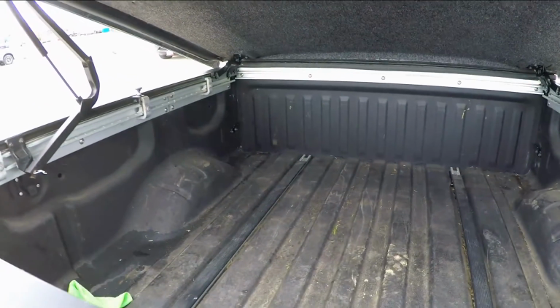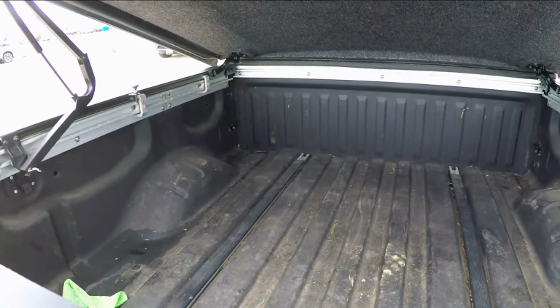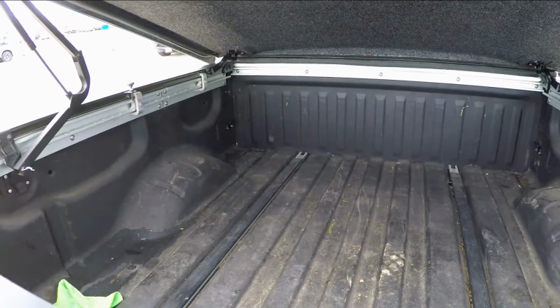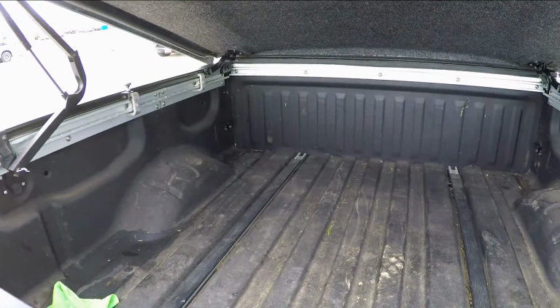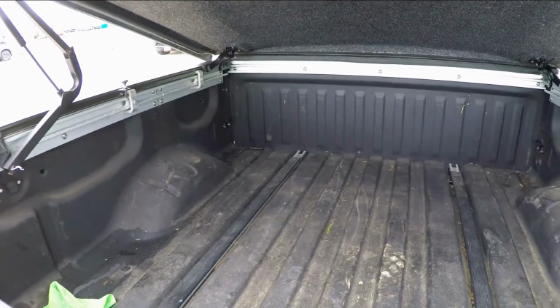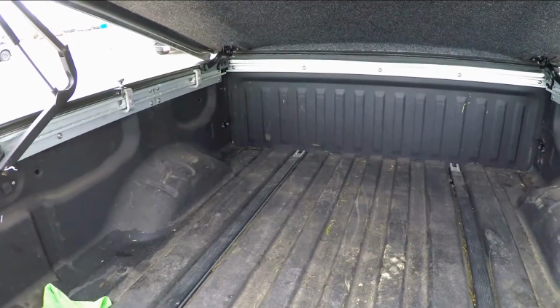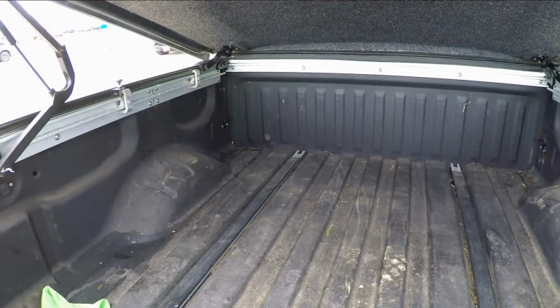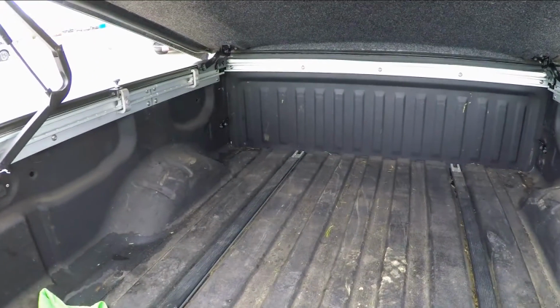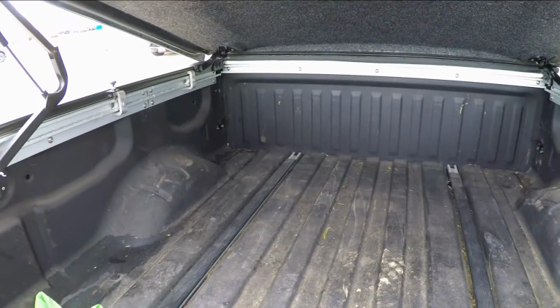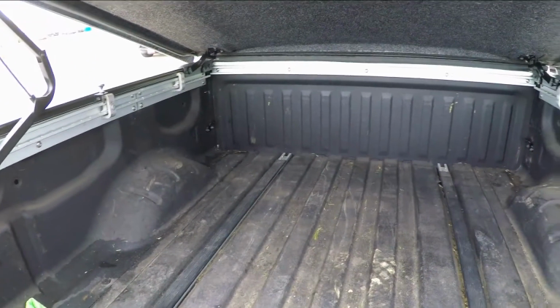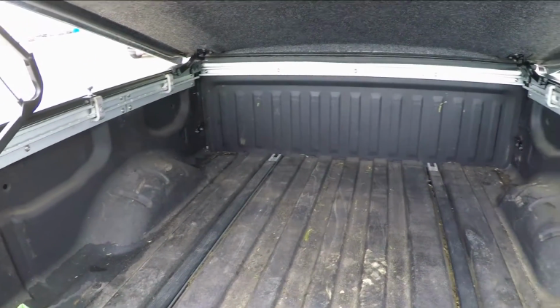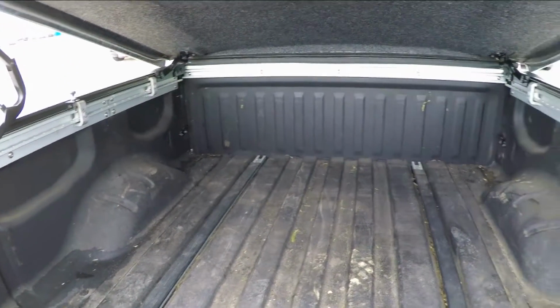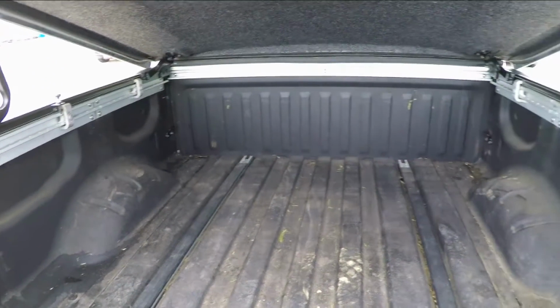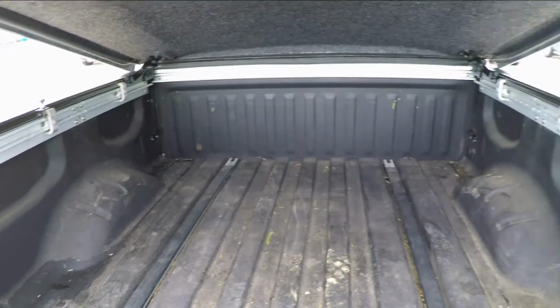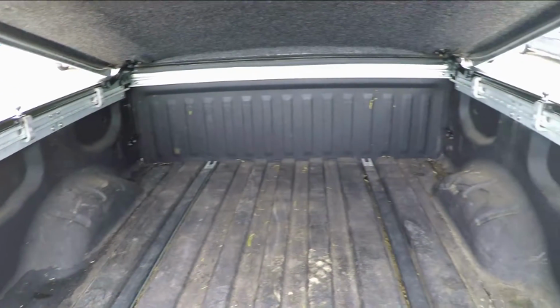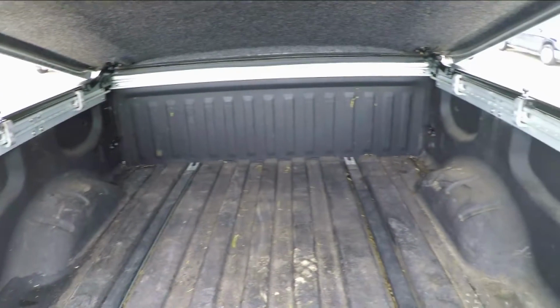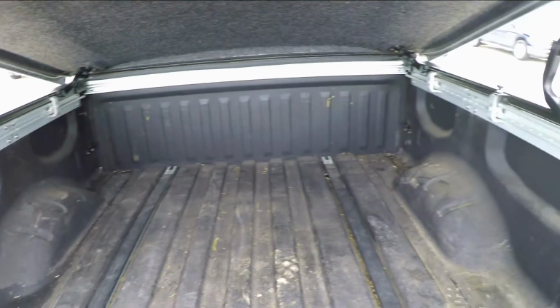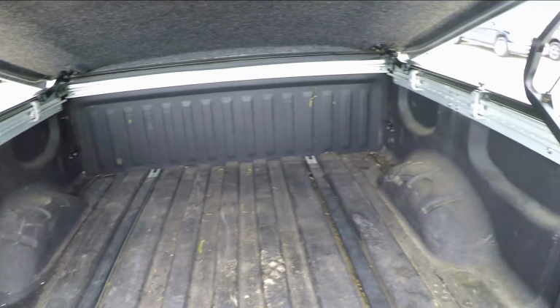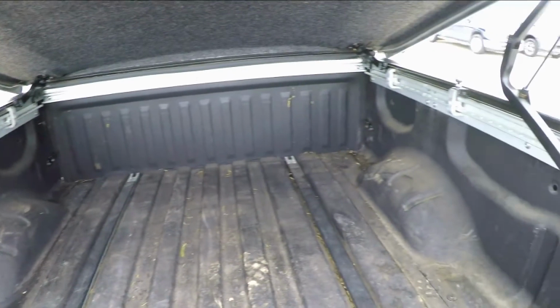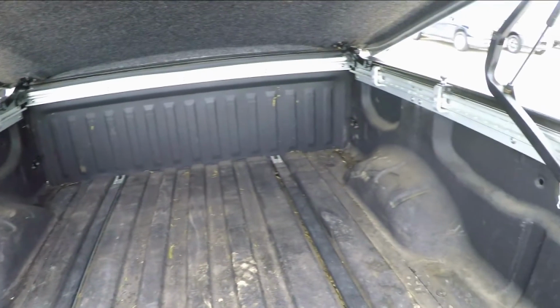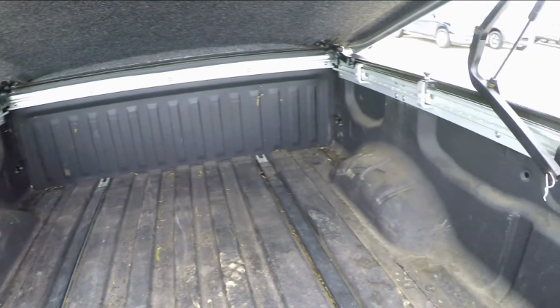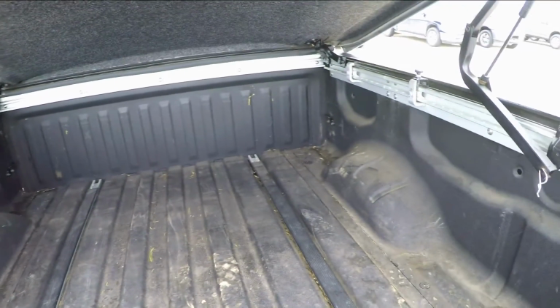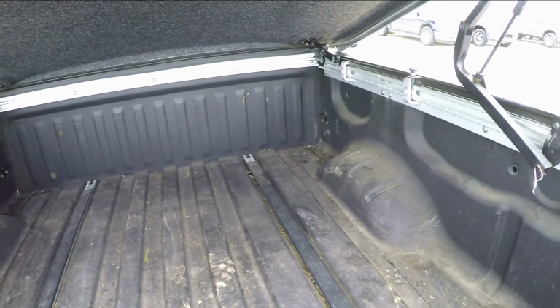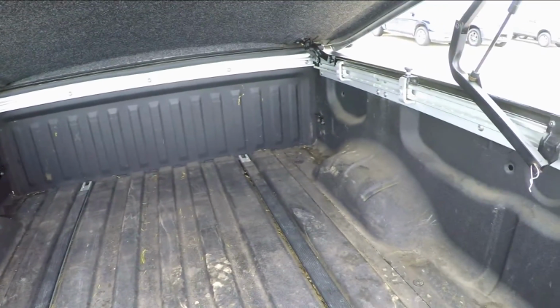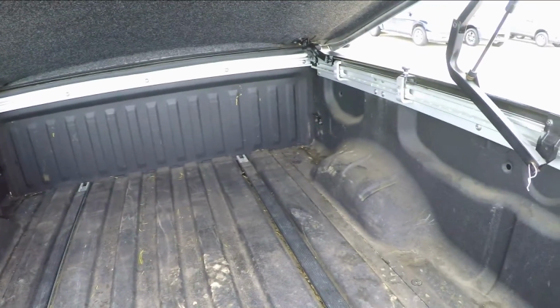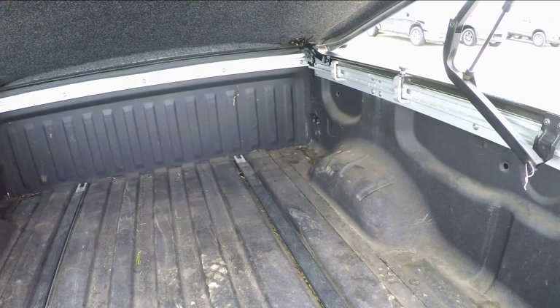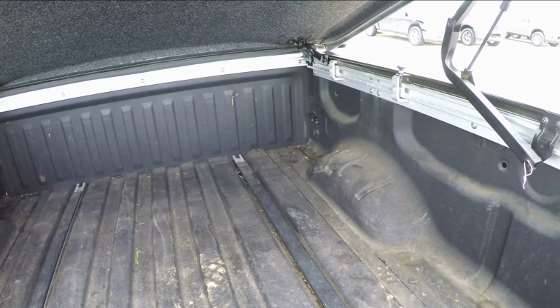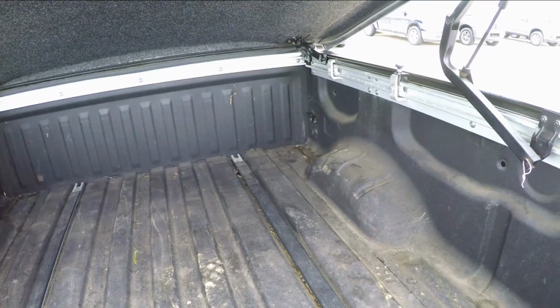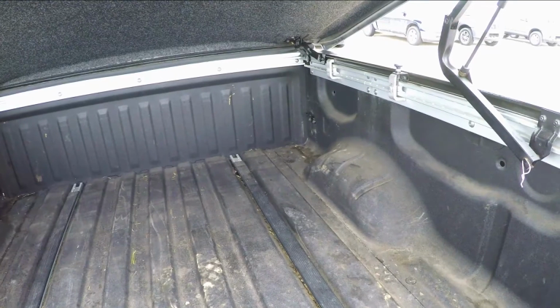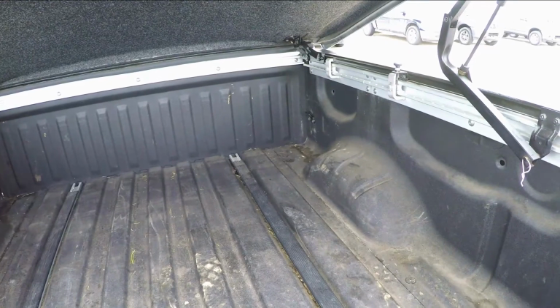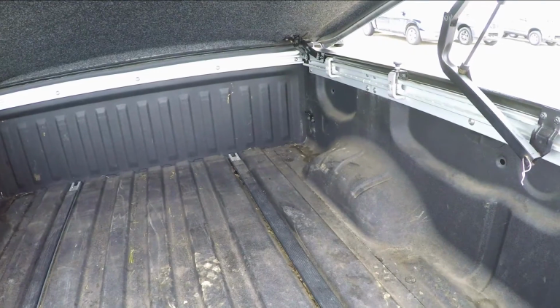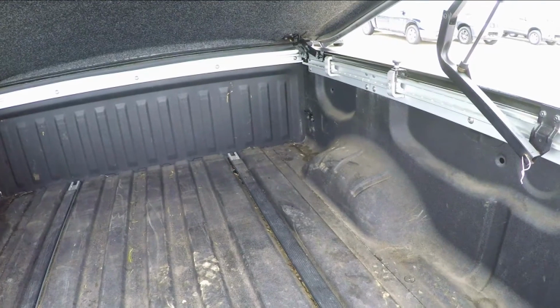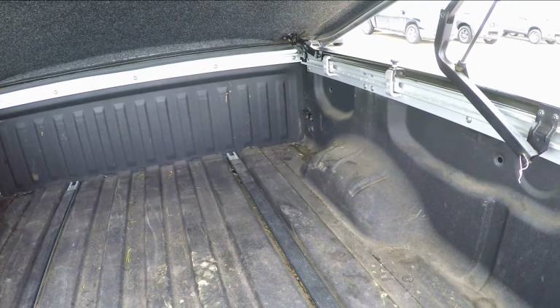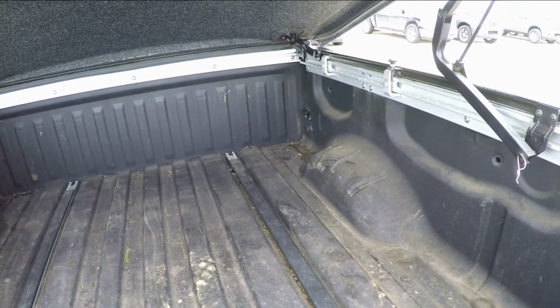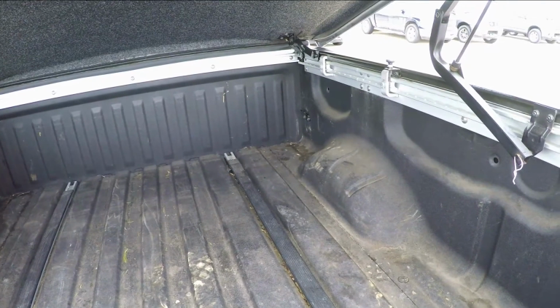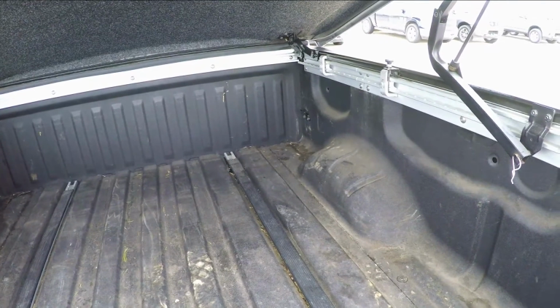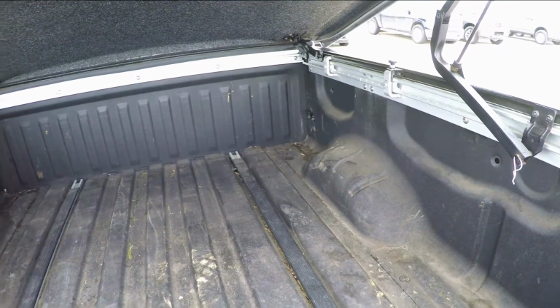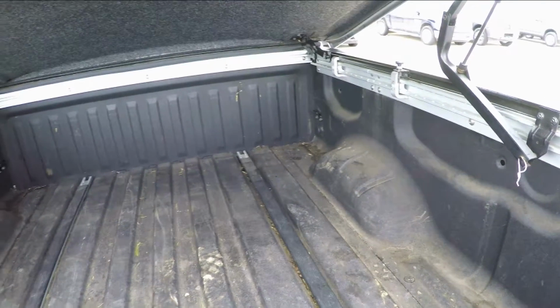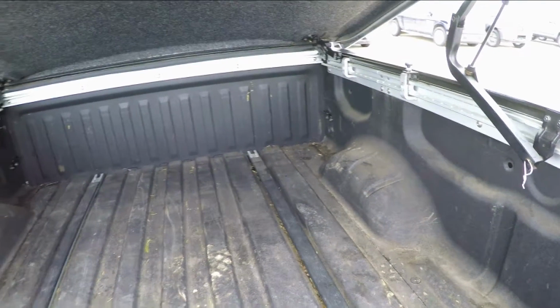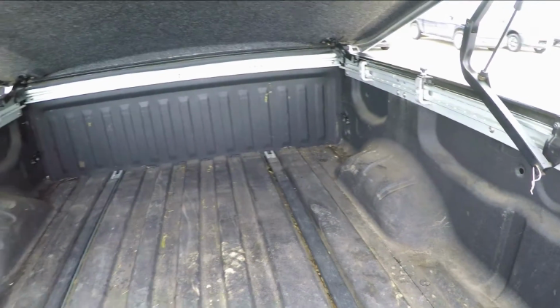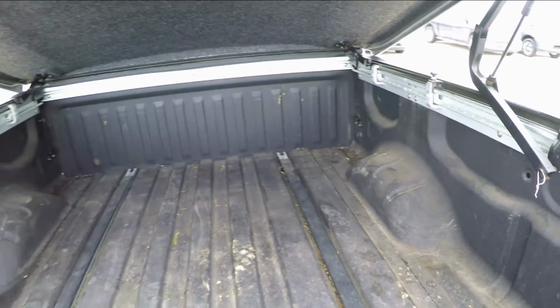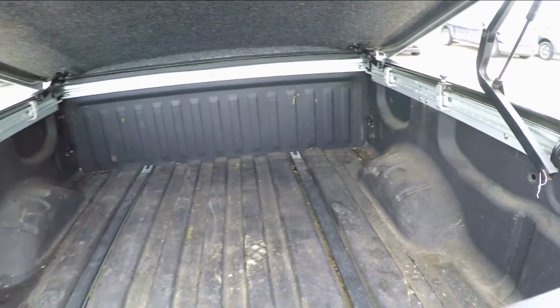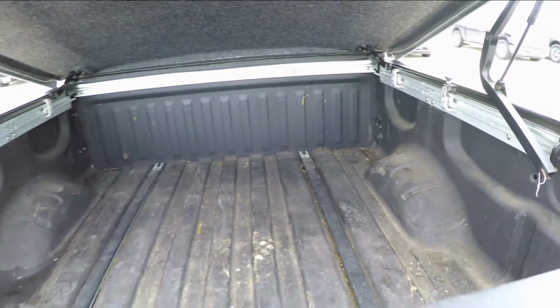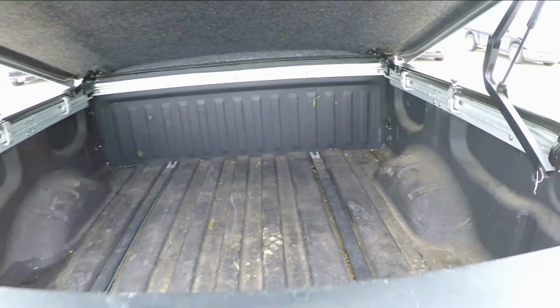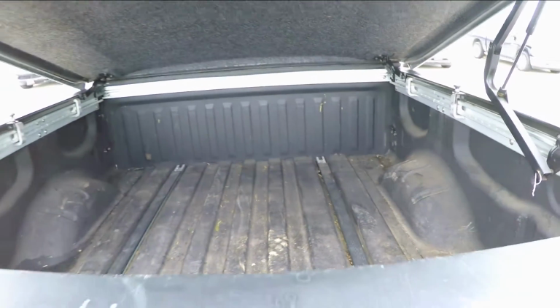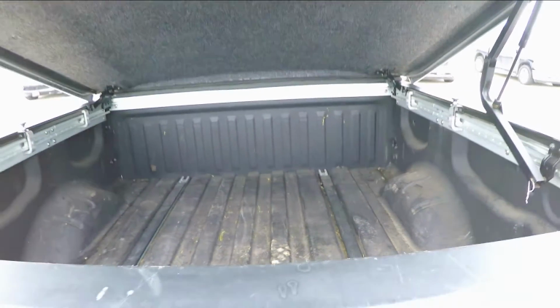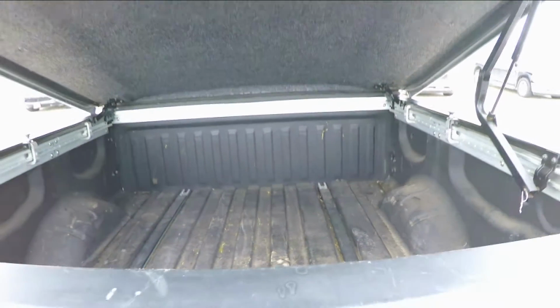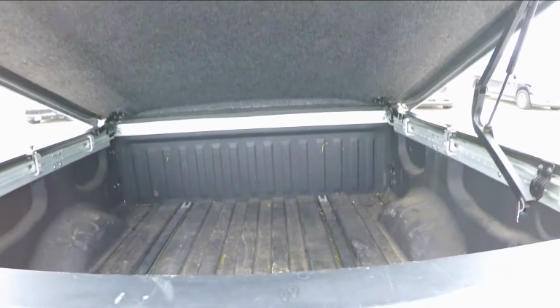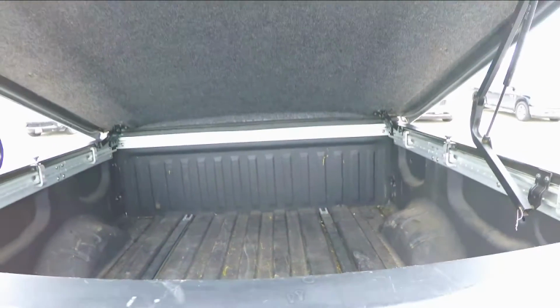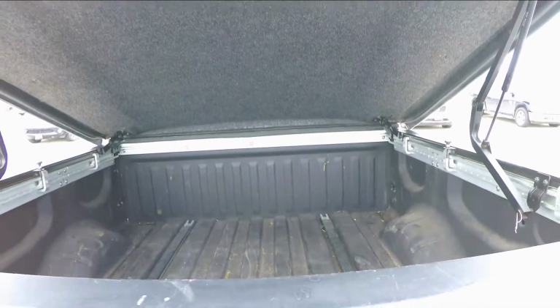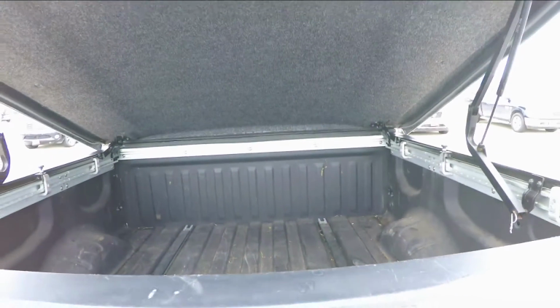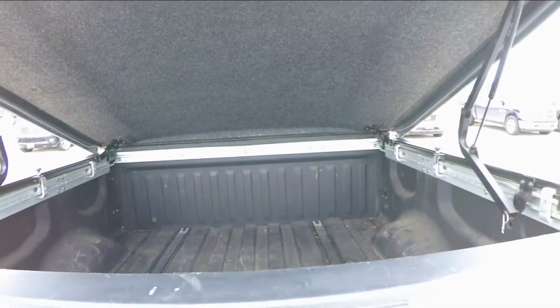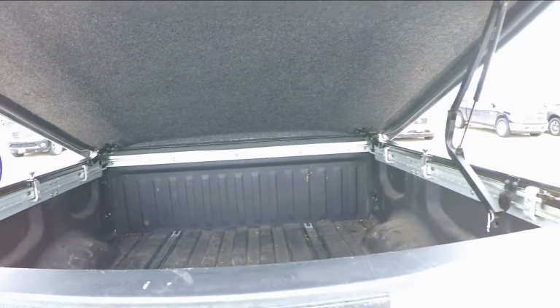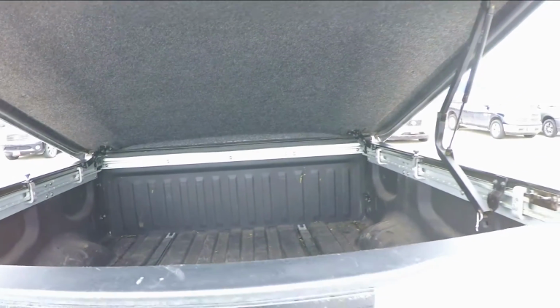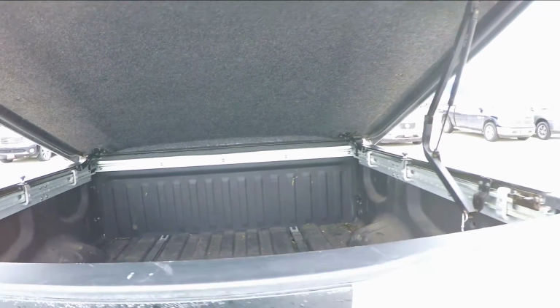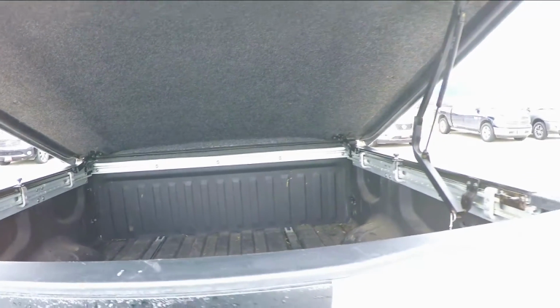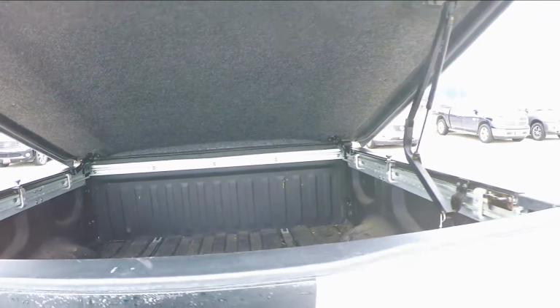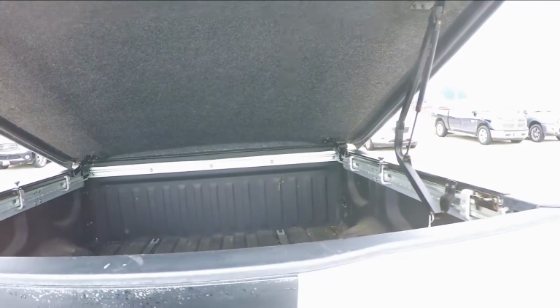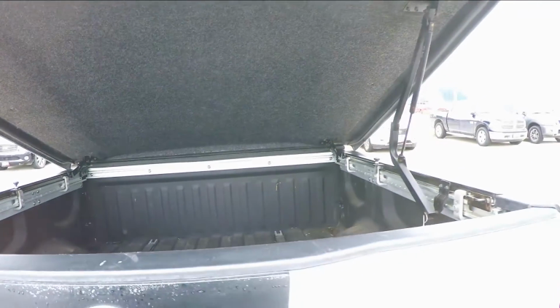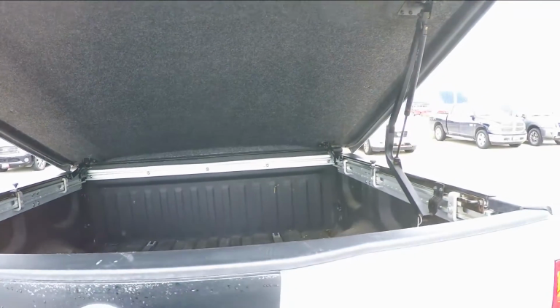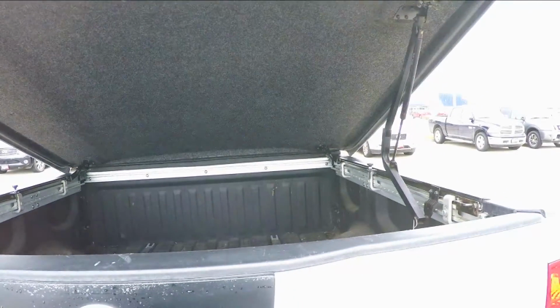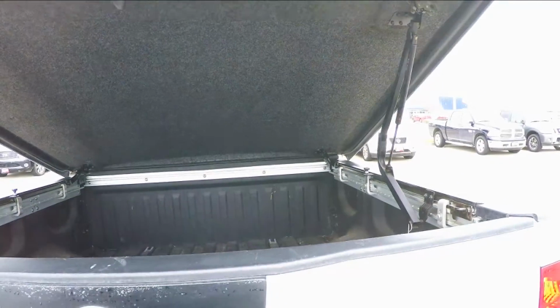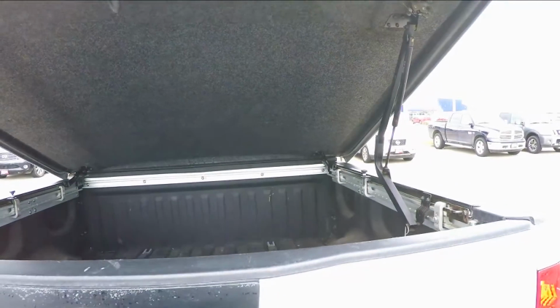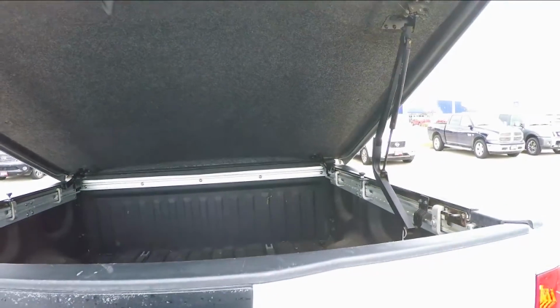All Titans feature this factory sprayed-in bed liner, Utilitrack channel system, and a dampened tailgate for easy opening and closing.